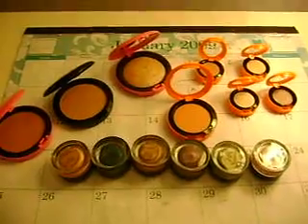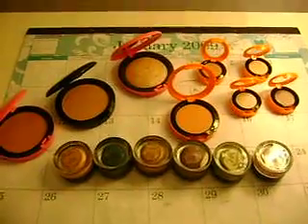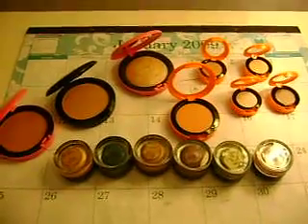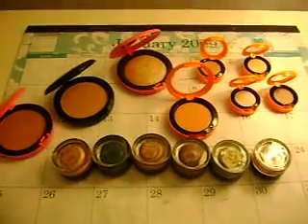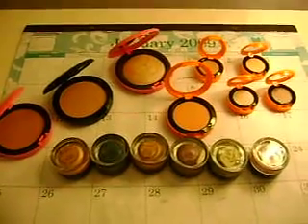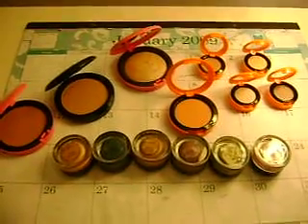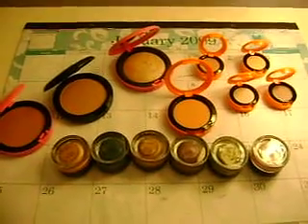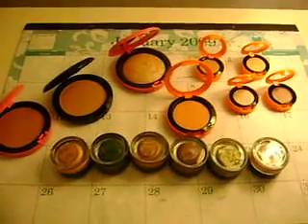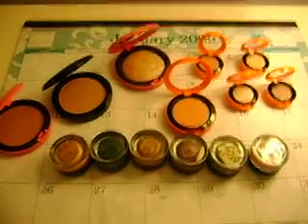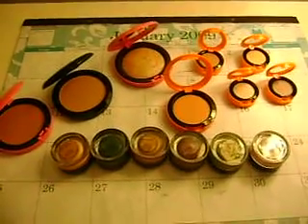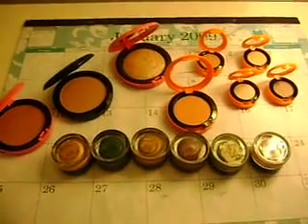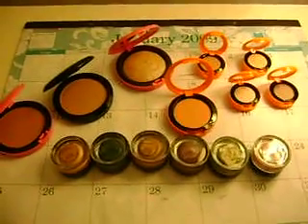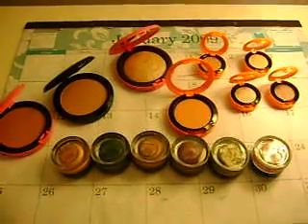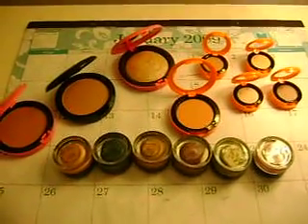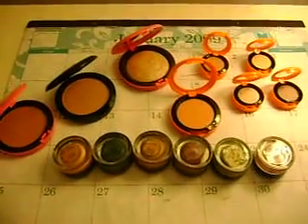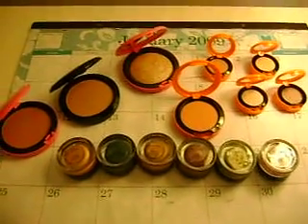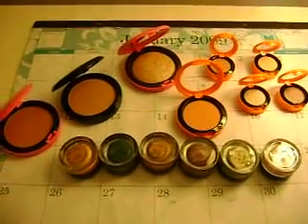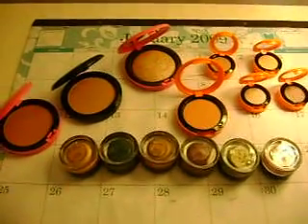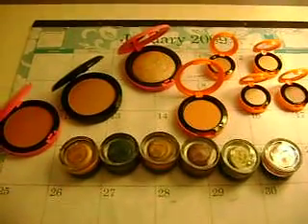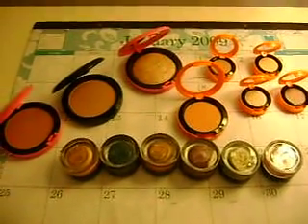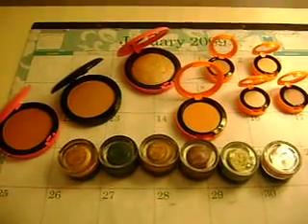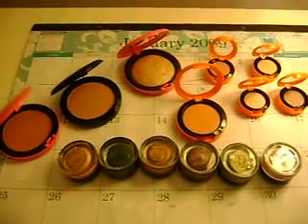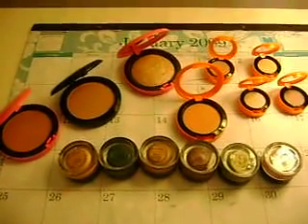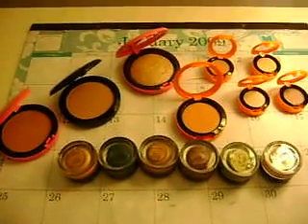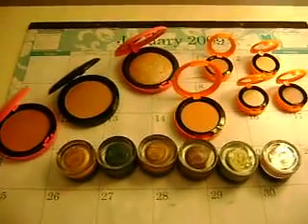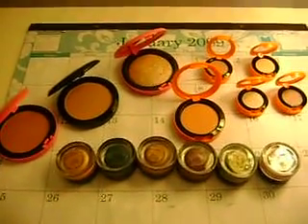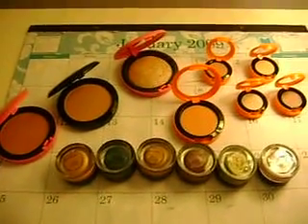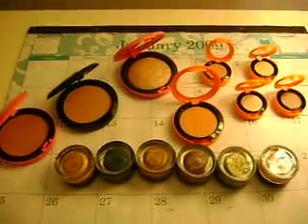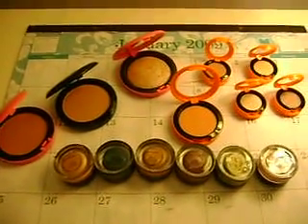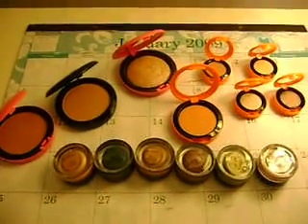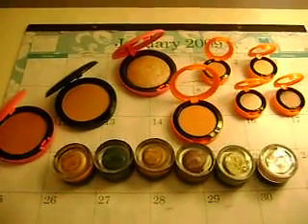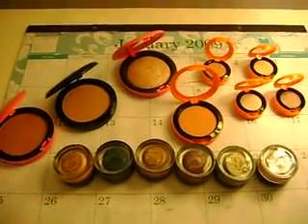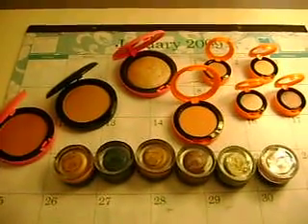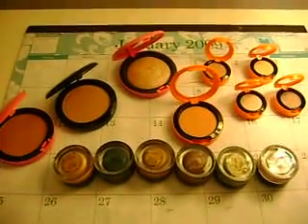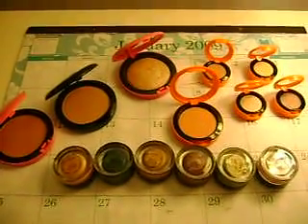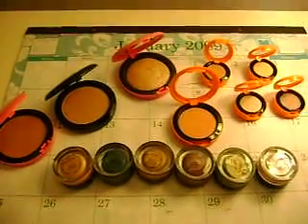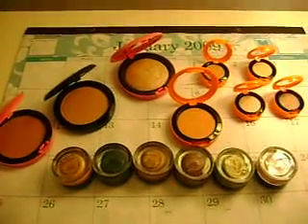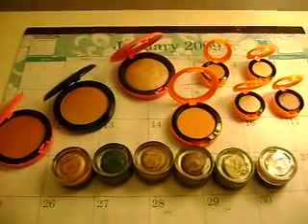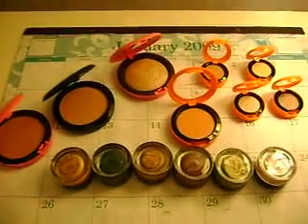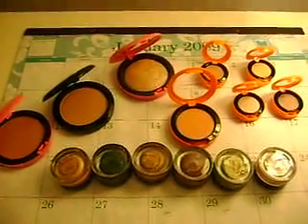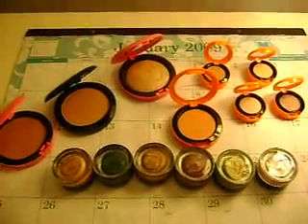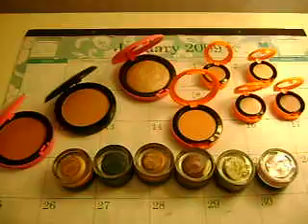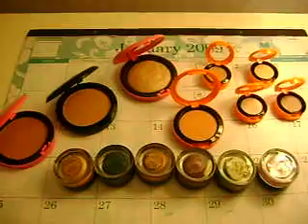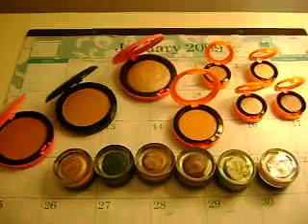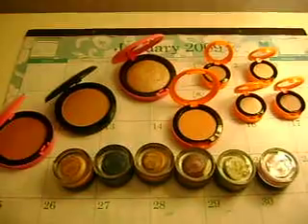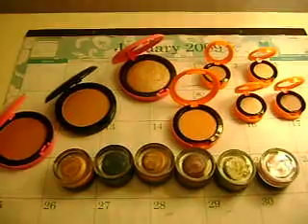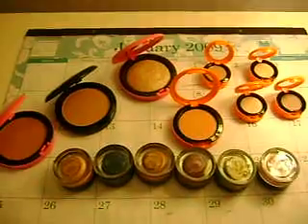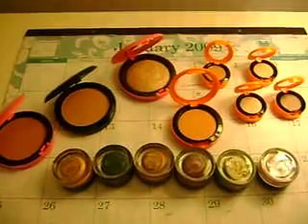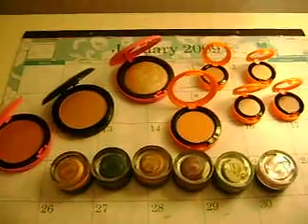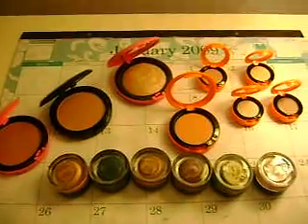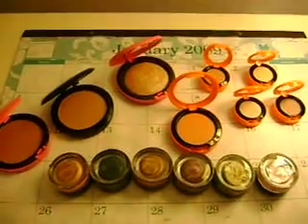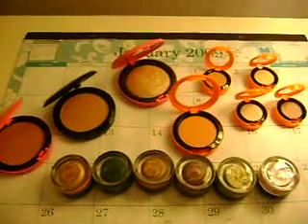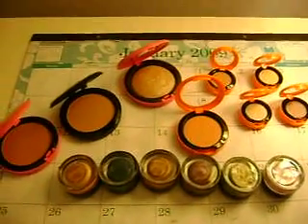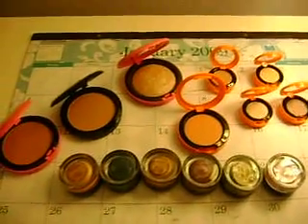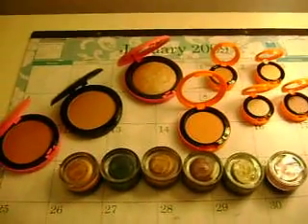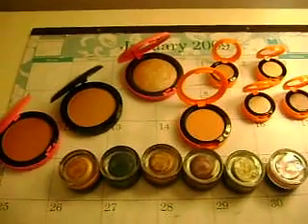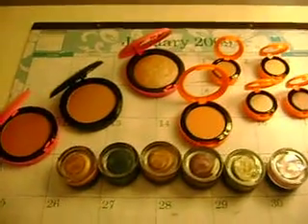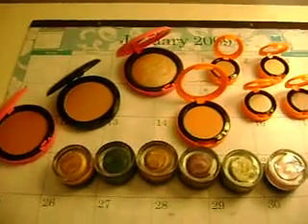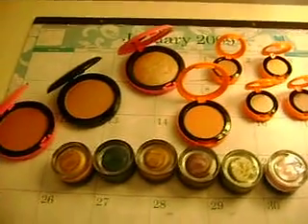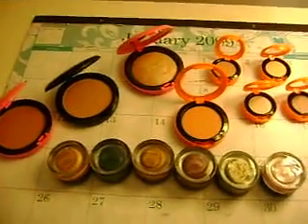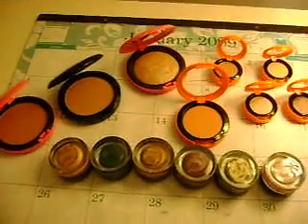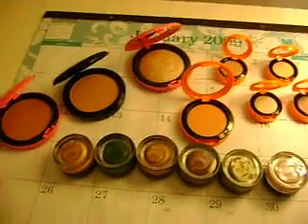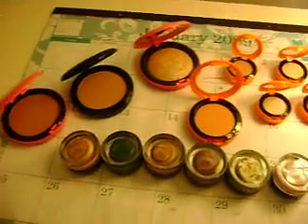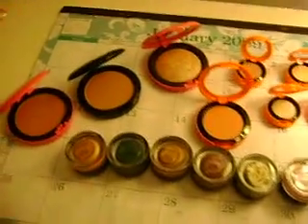Hey everybody, it's Laura, also known as Sephora Junkie. I just want to share with you a CCO and MAC haul that I got. So let's get started.